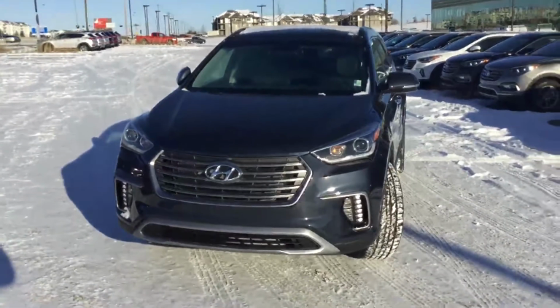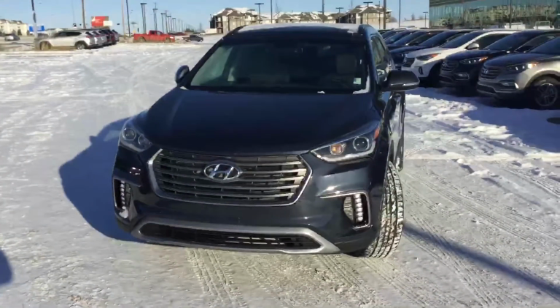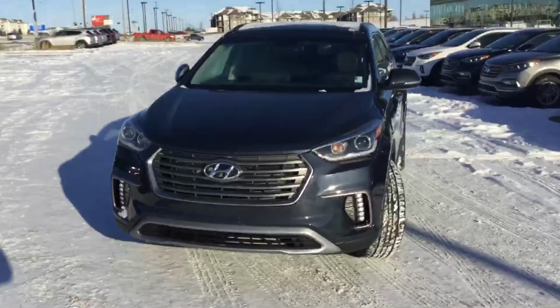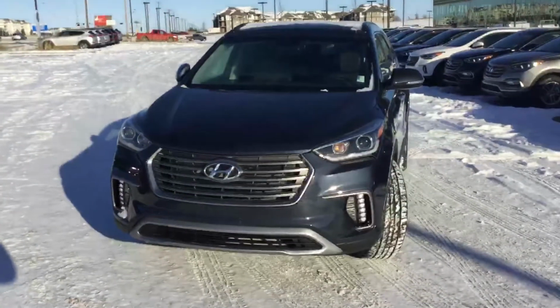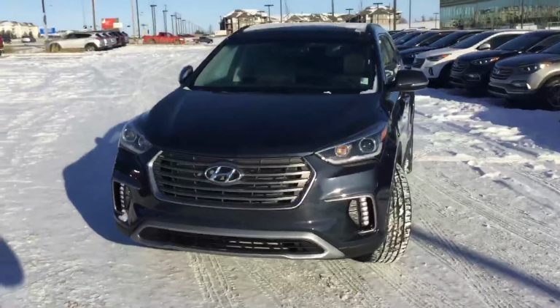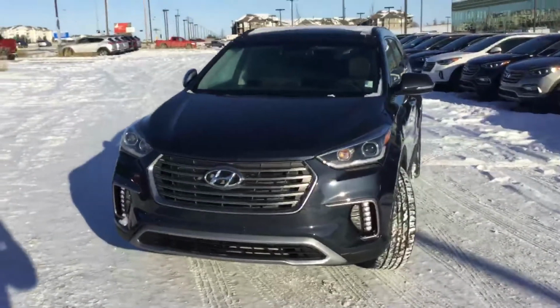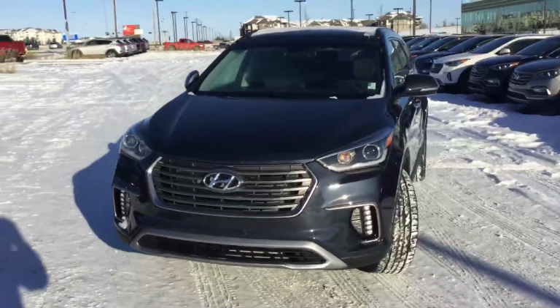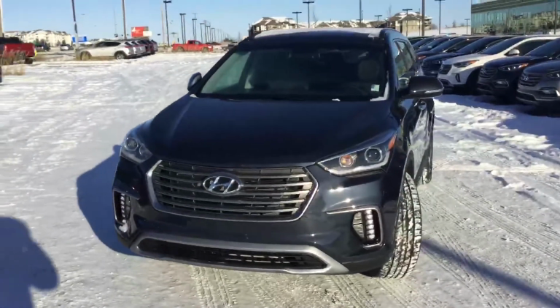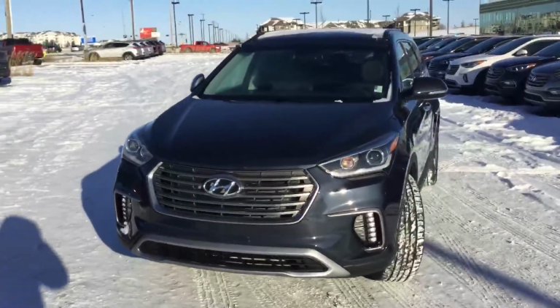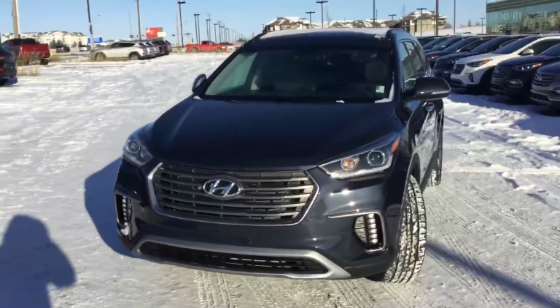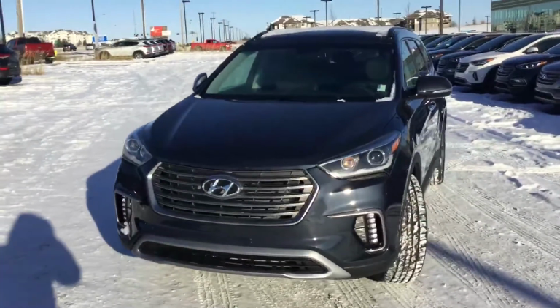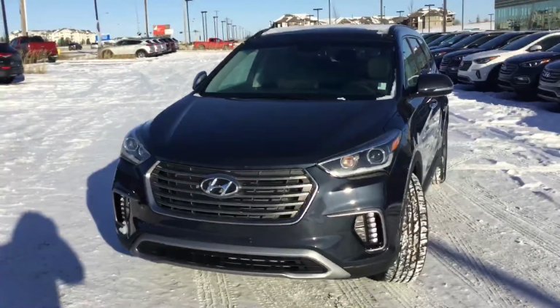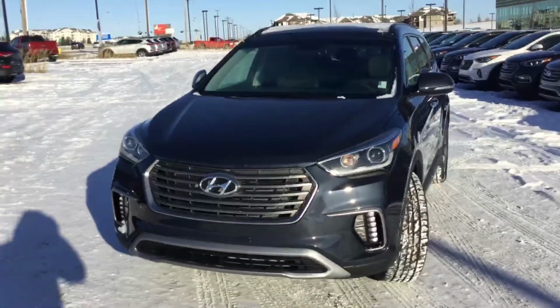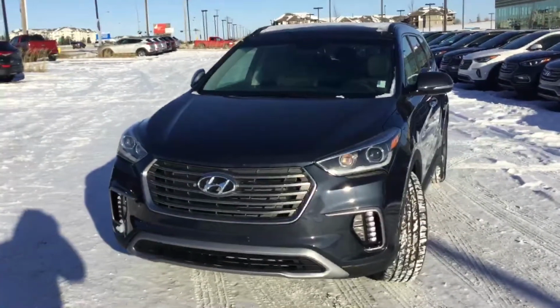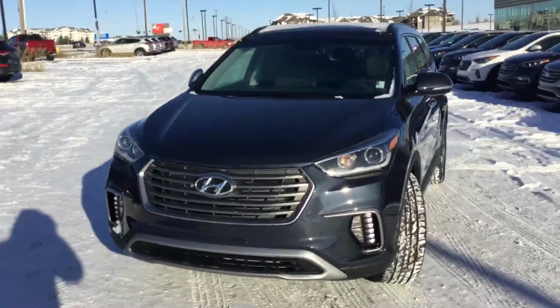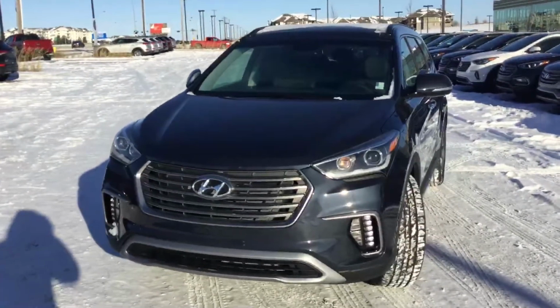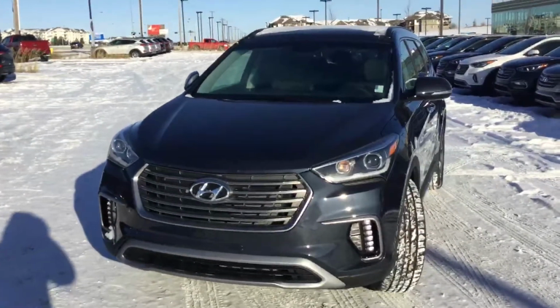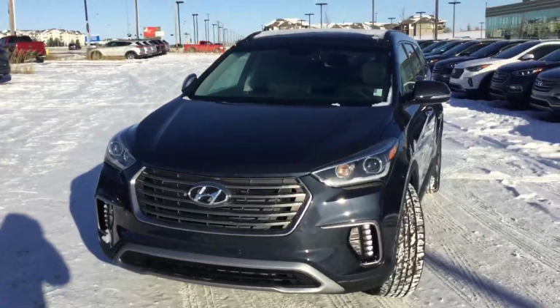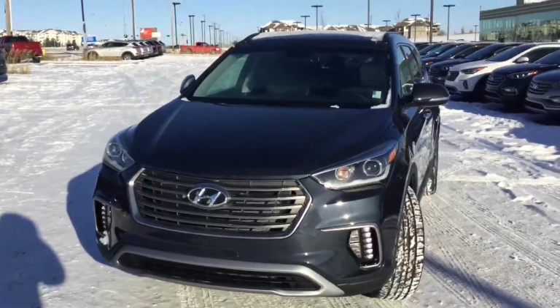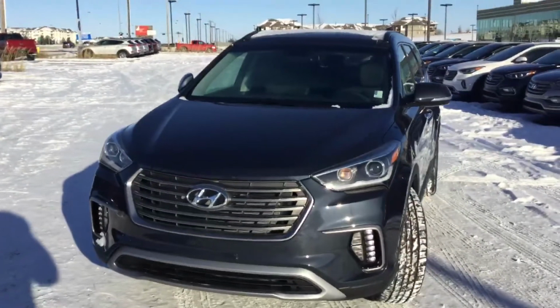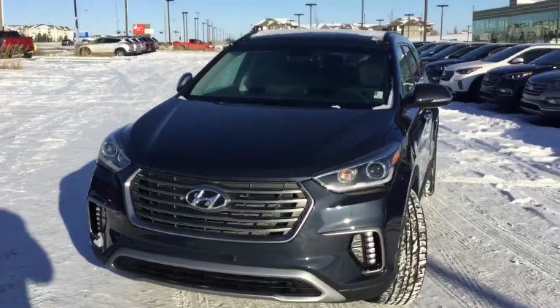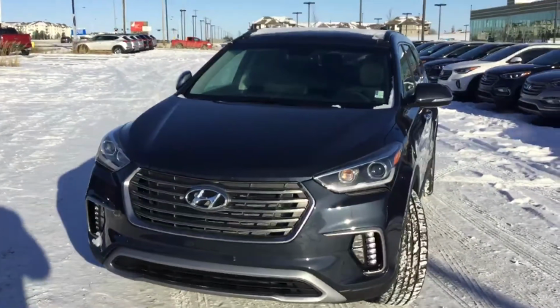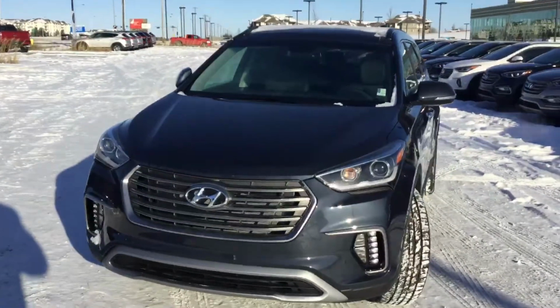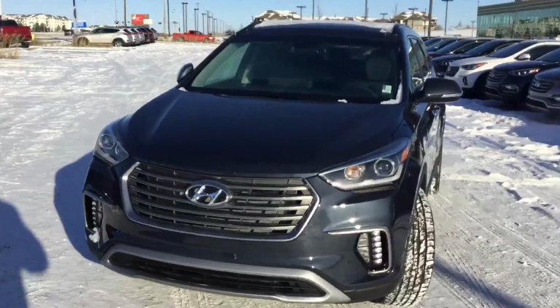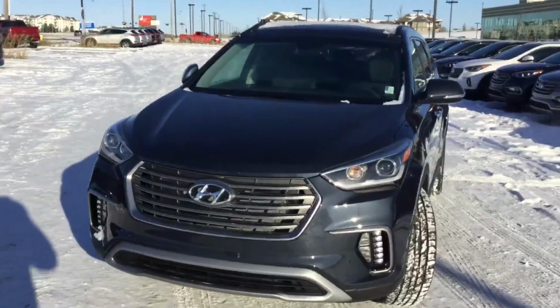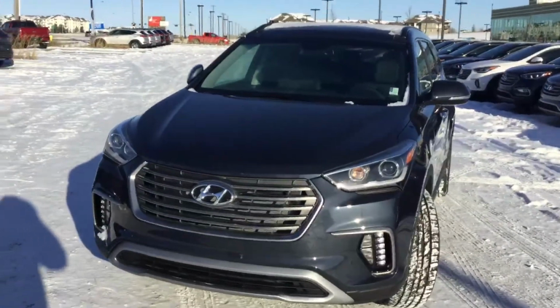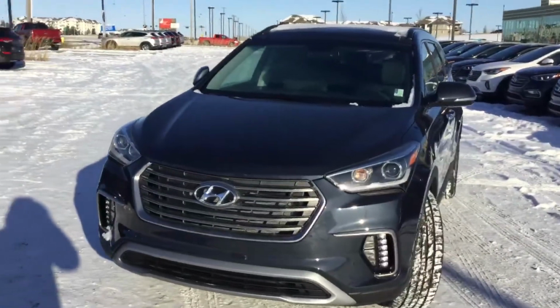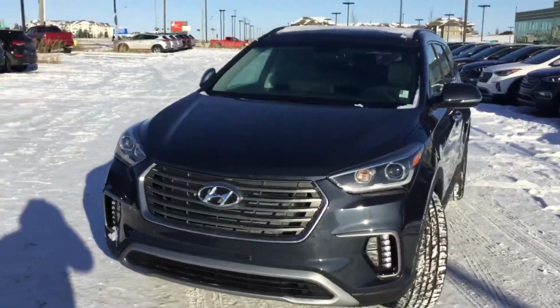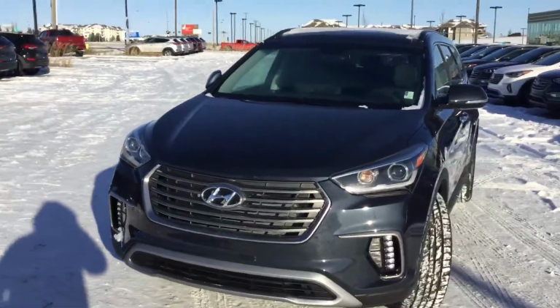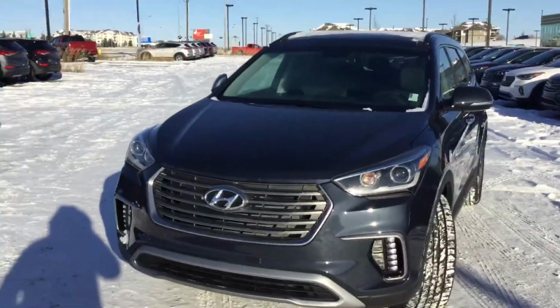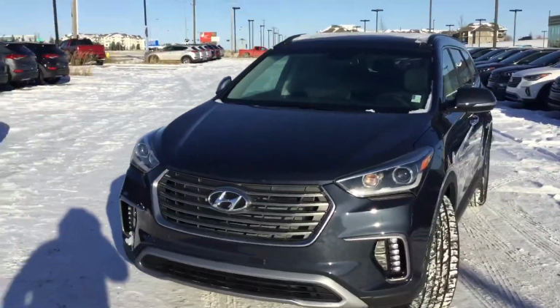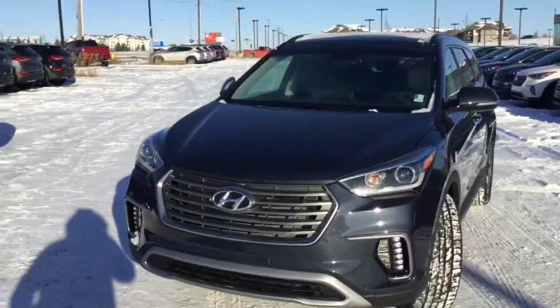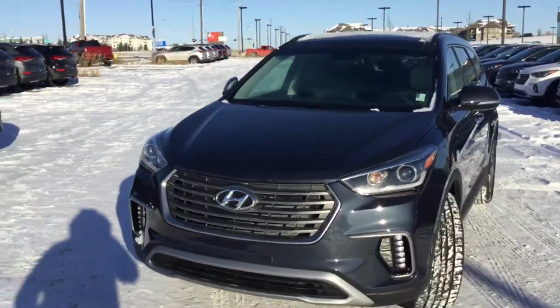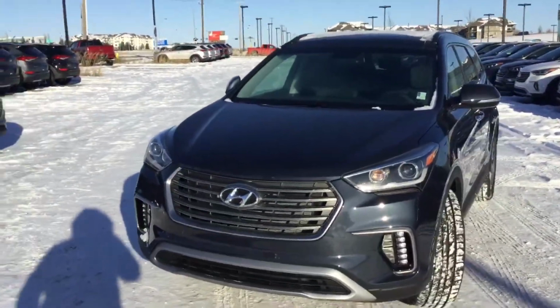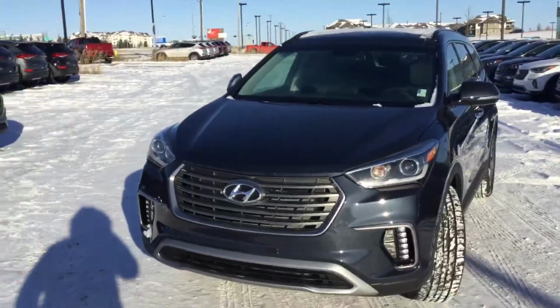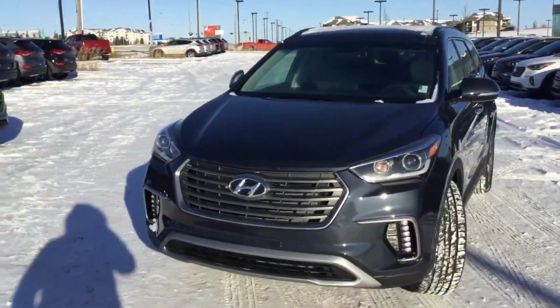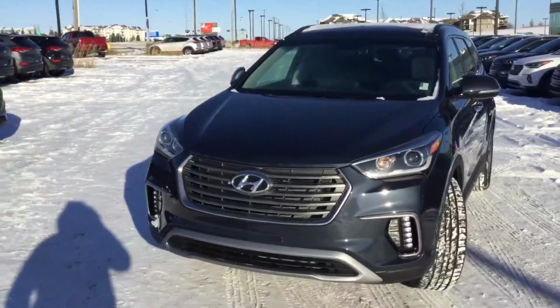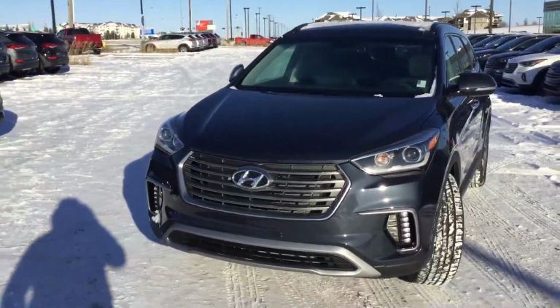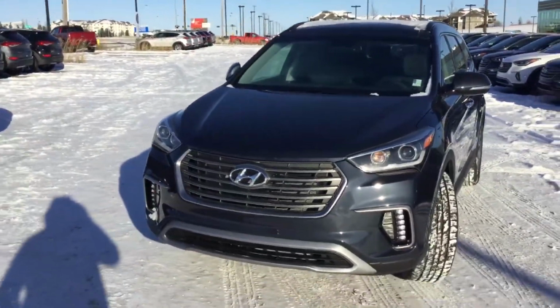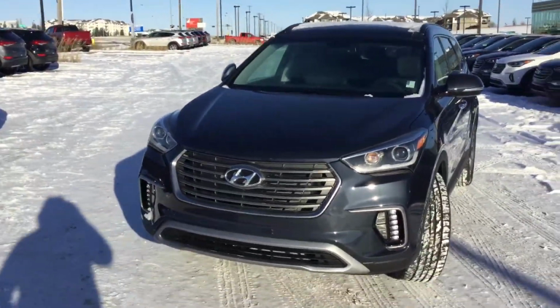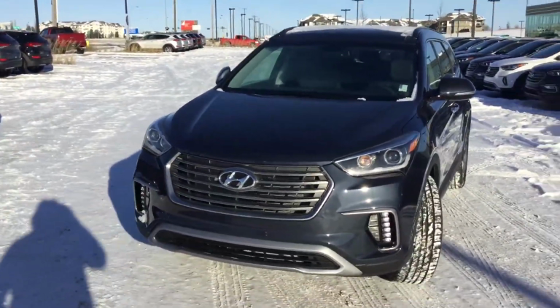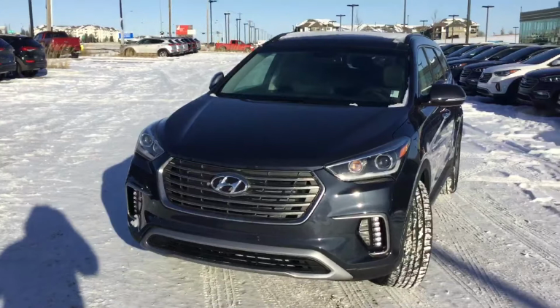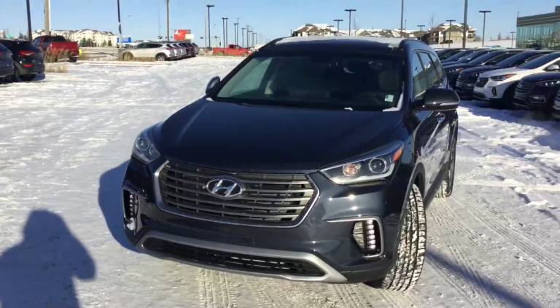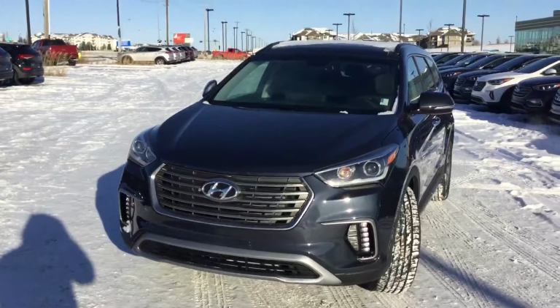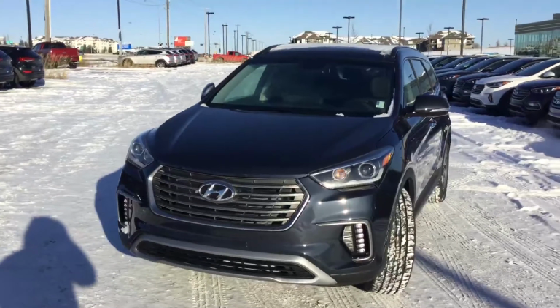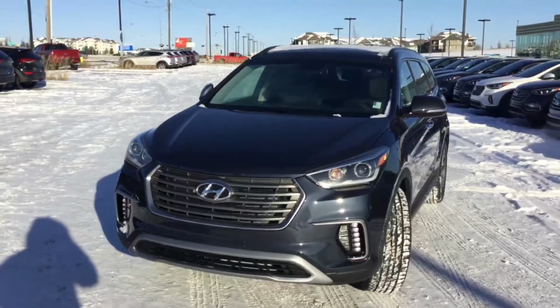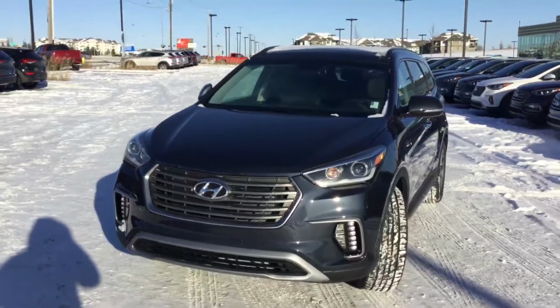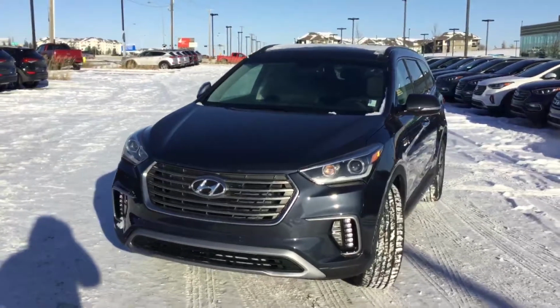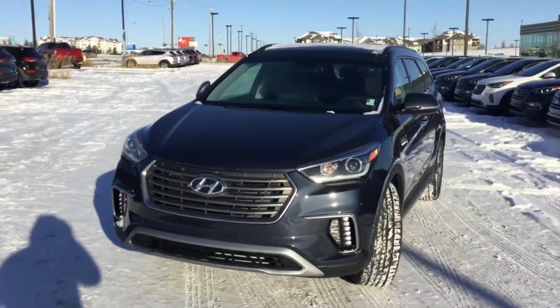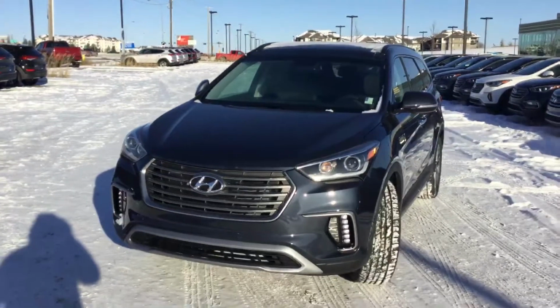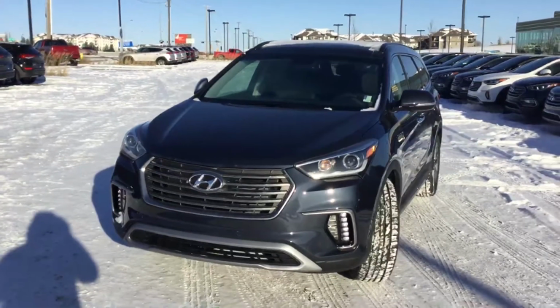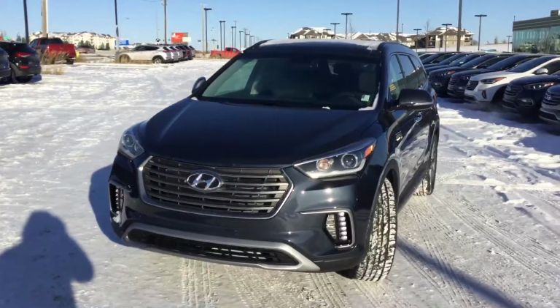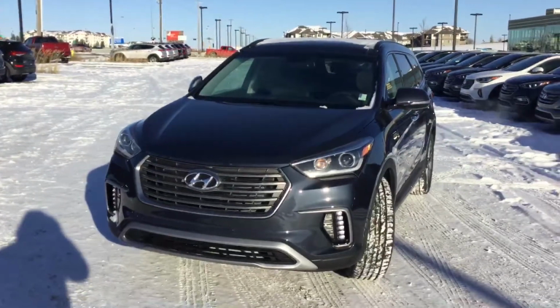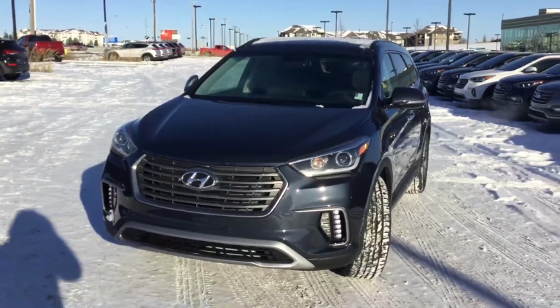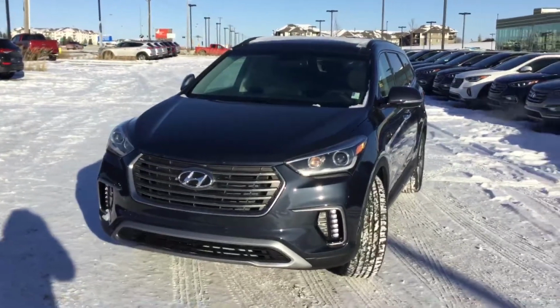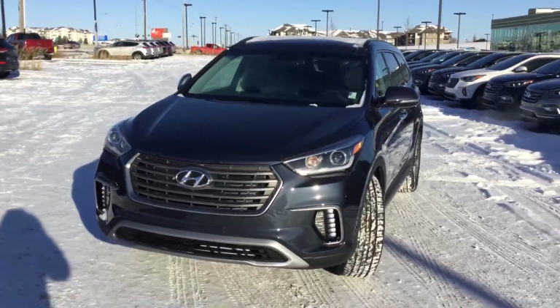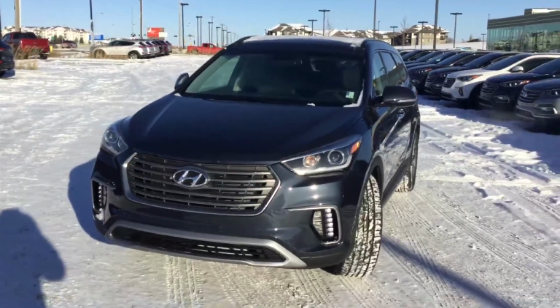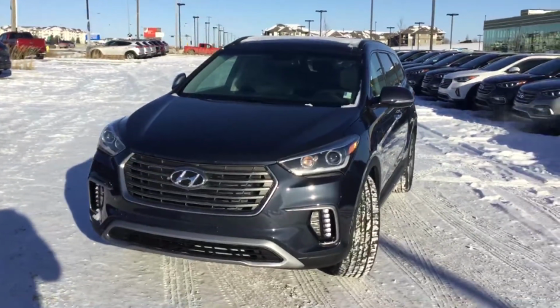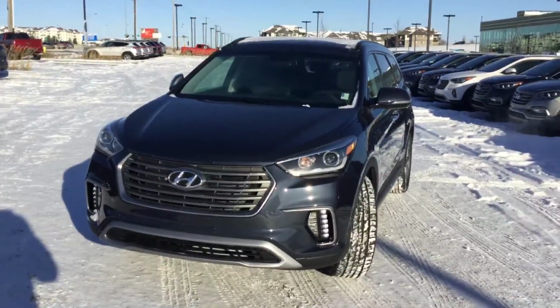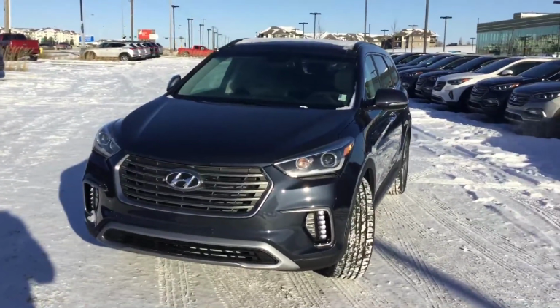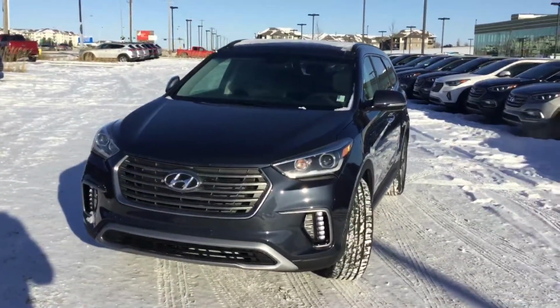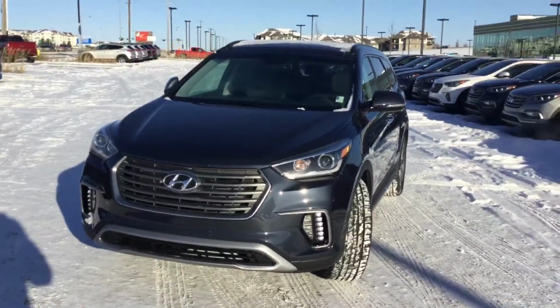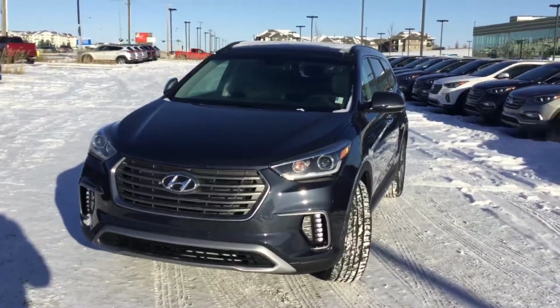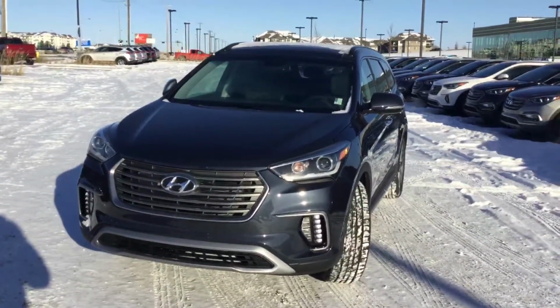Hey, how's it going today? My name is Alex from River City Hyundai. I'll be taking a quick look at the Santa Fe XL. Let's go take a quick look.